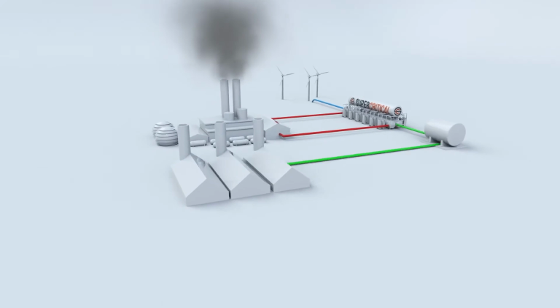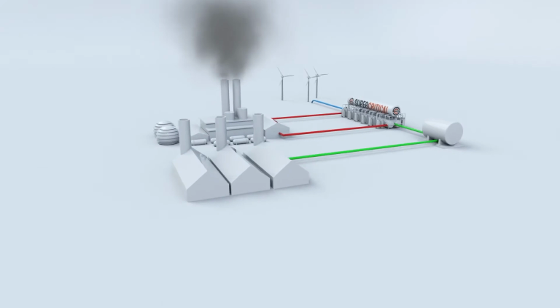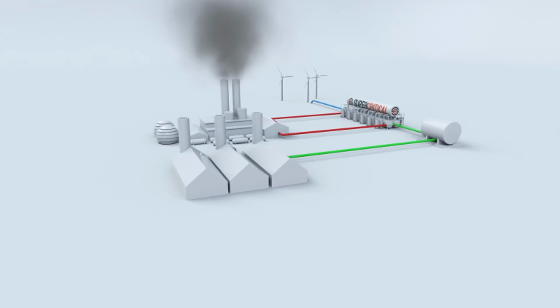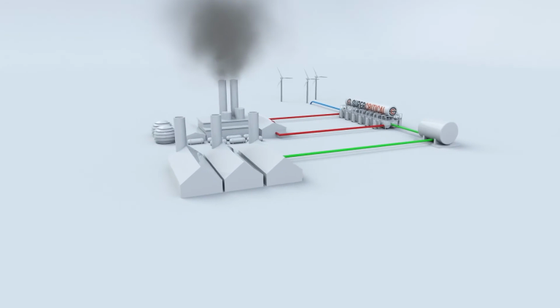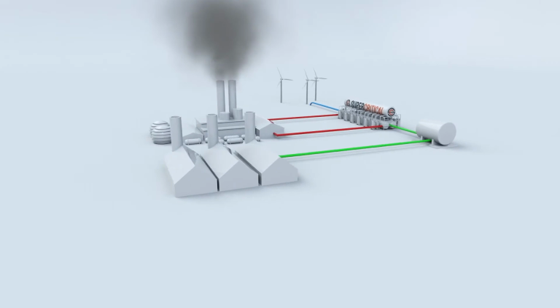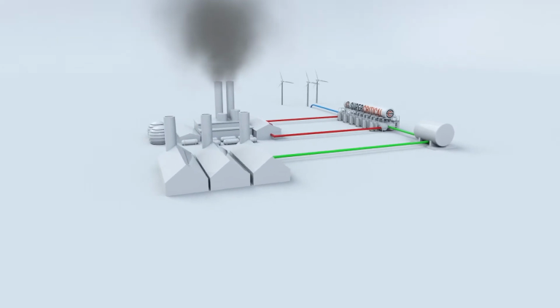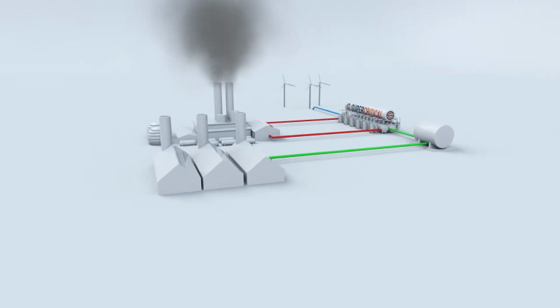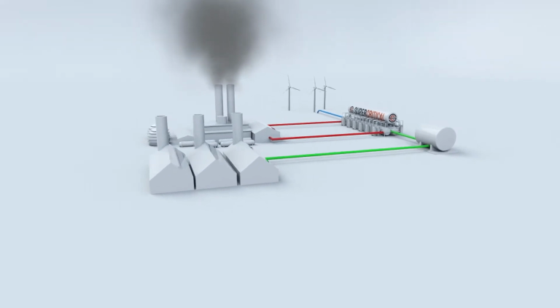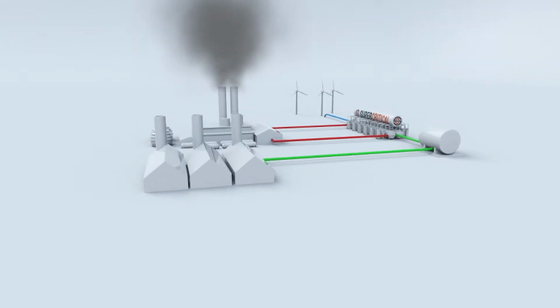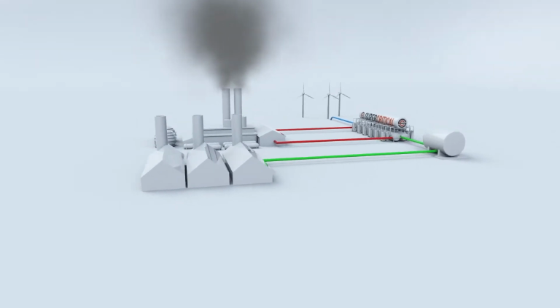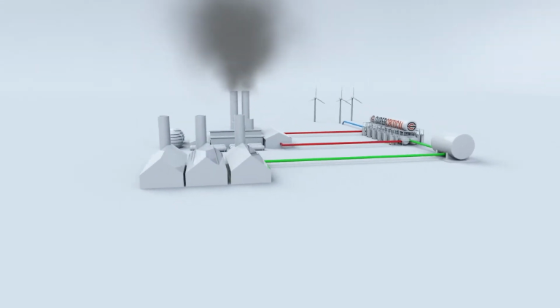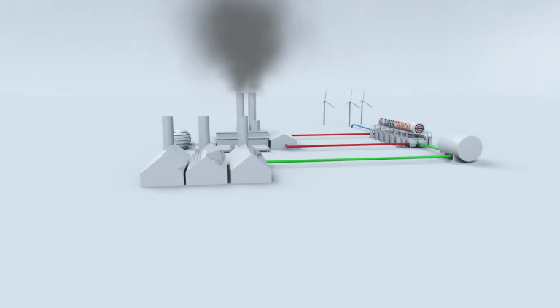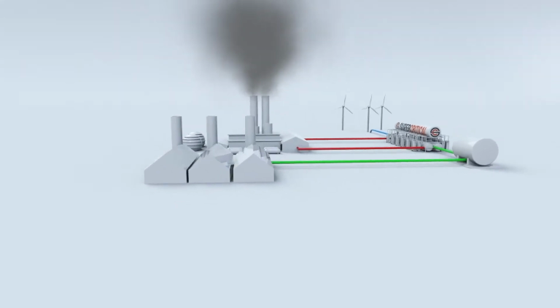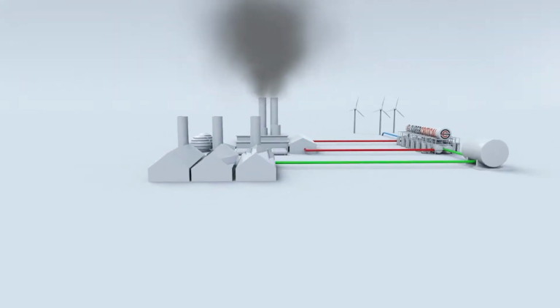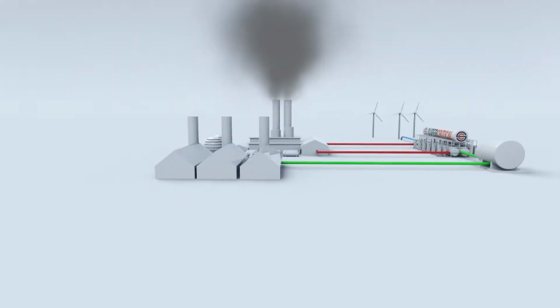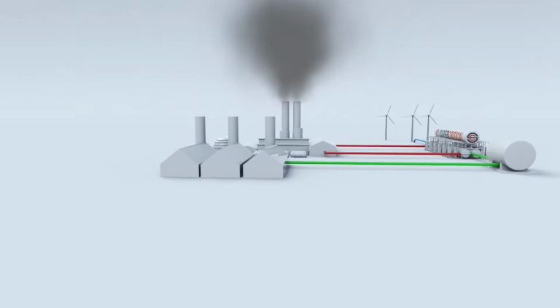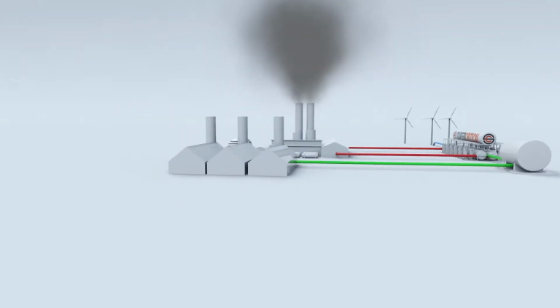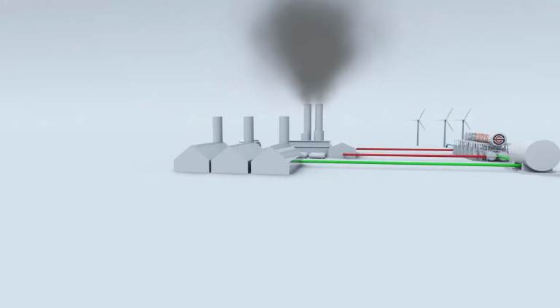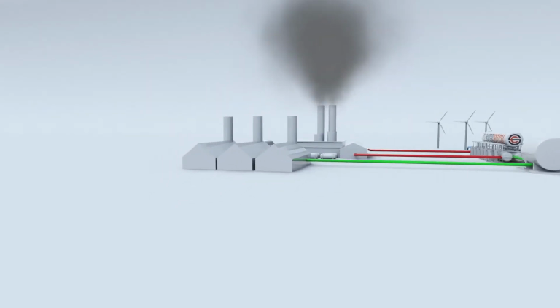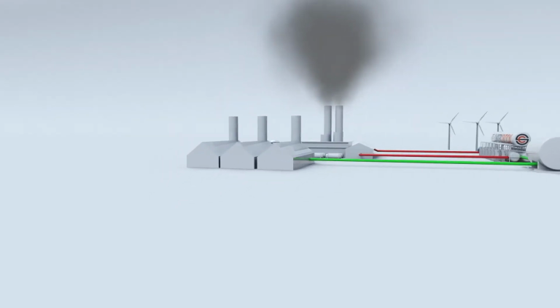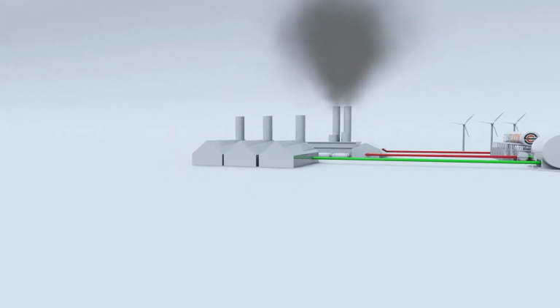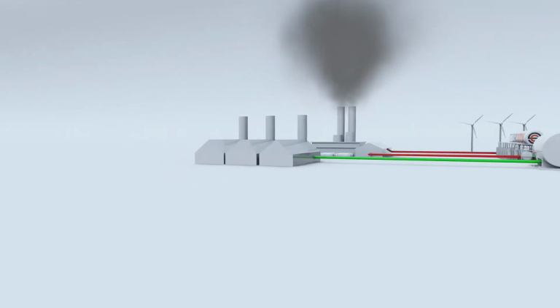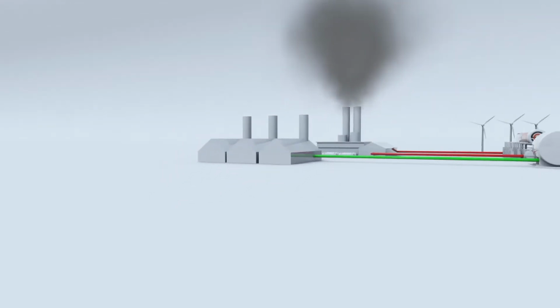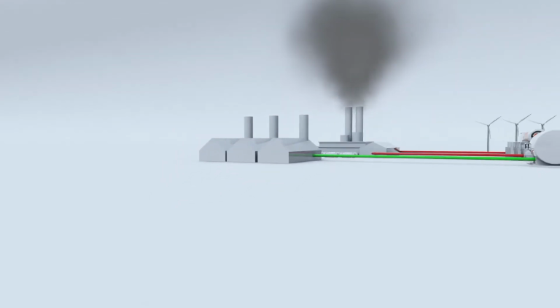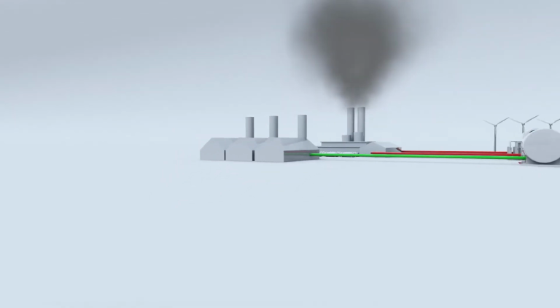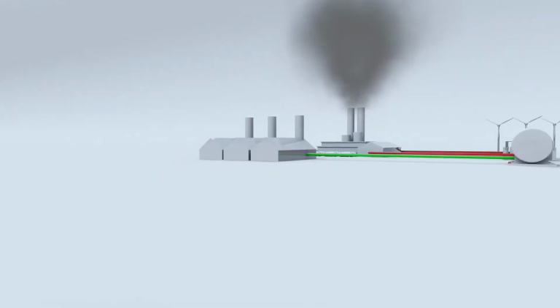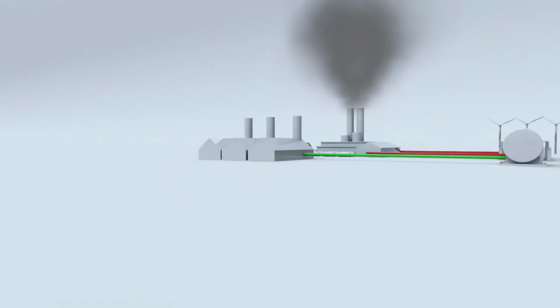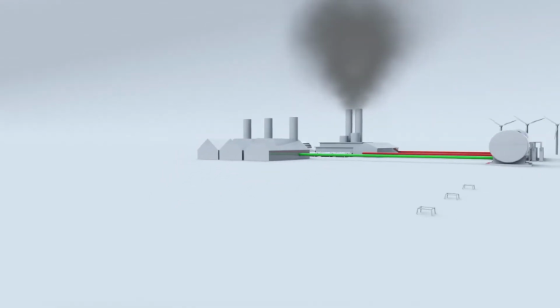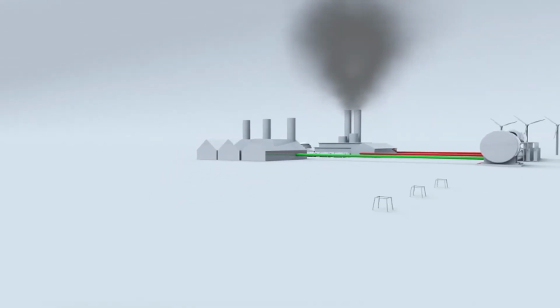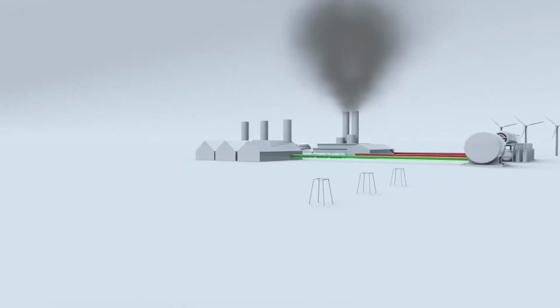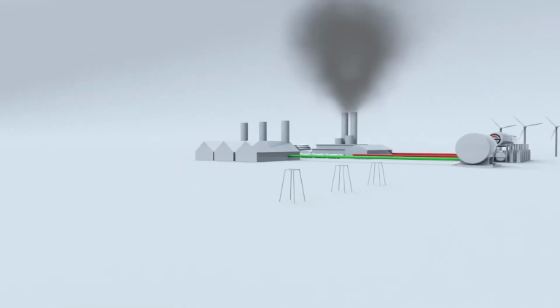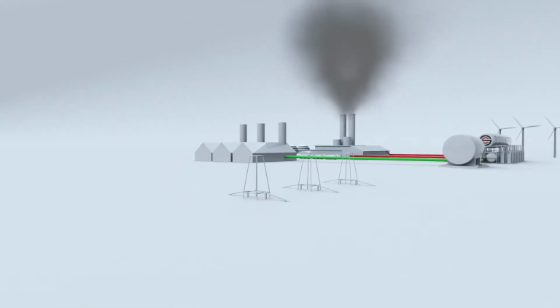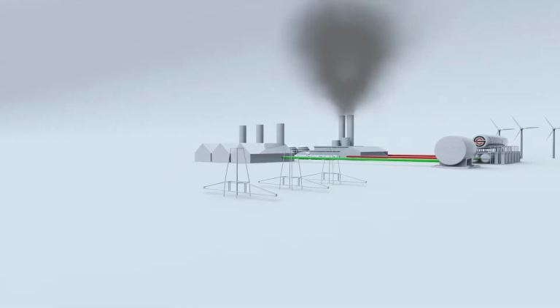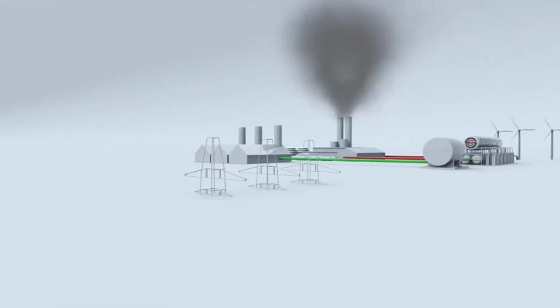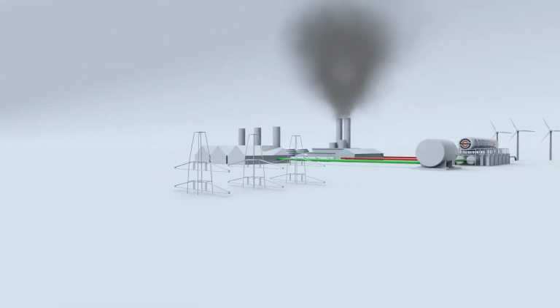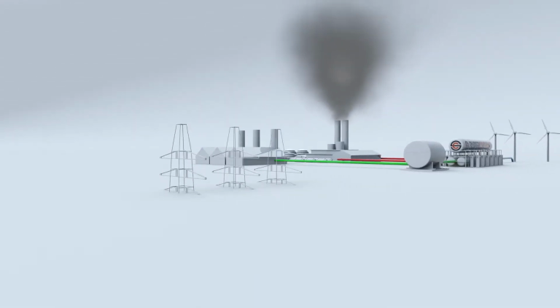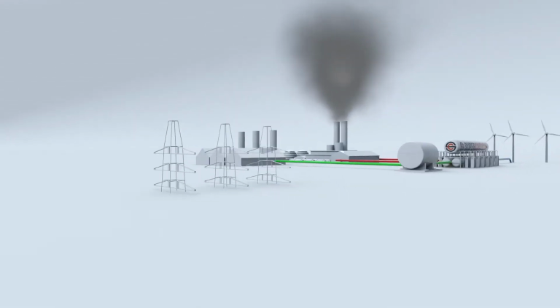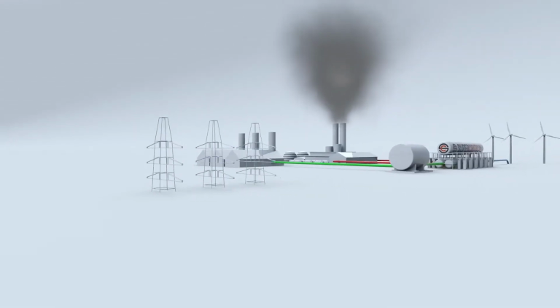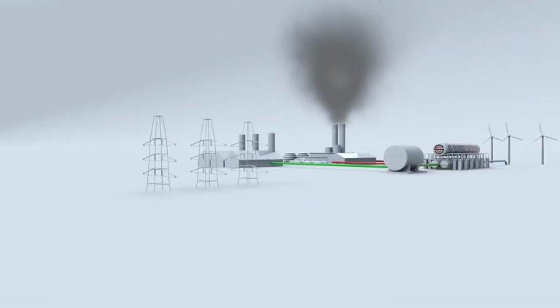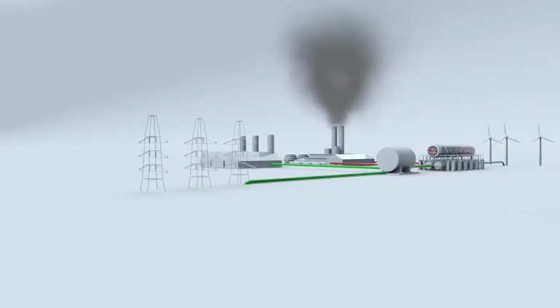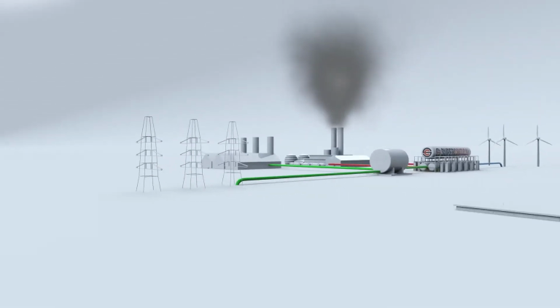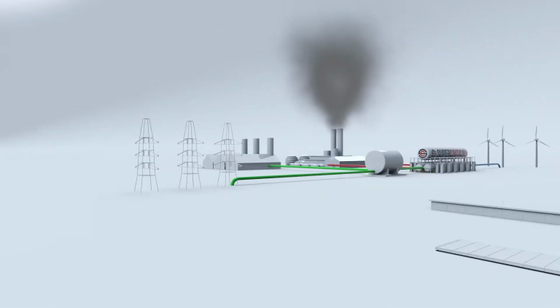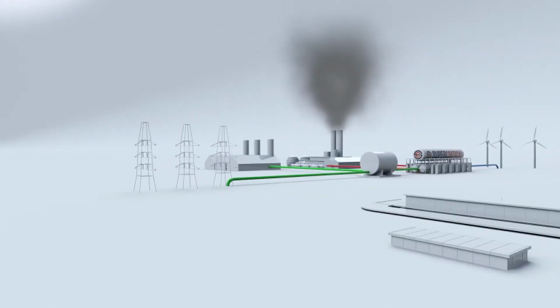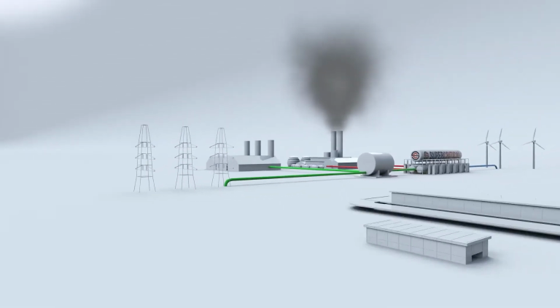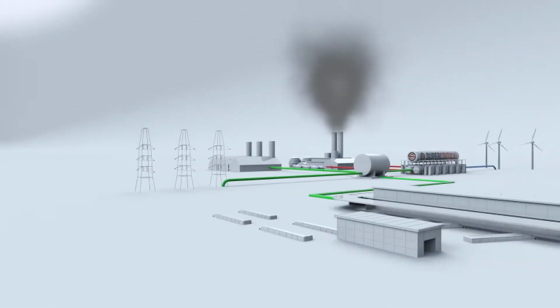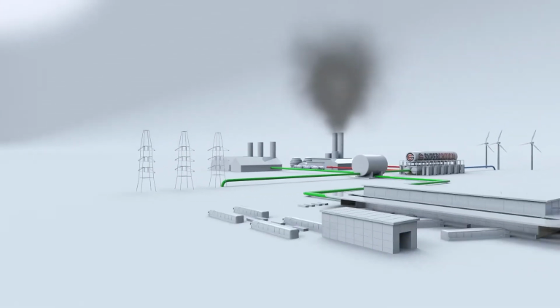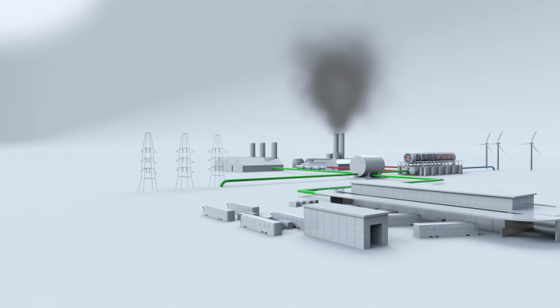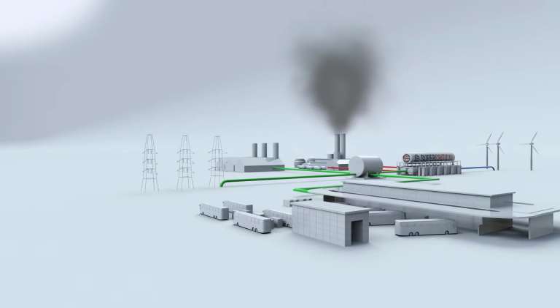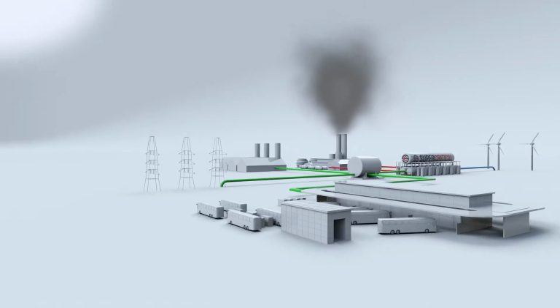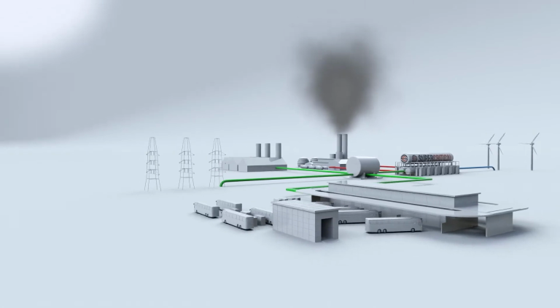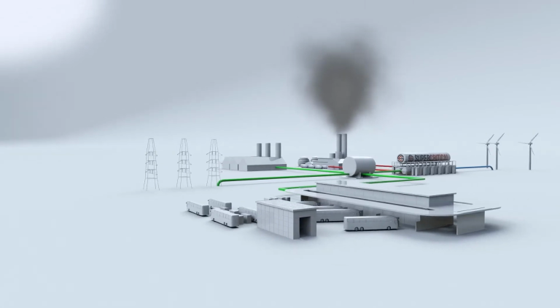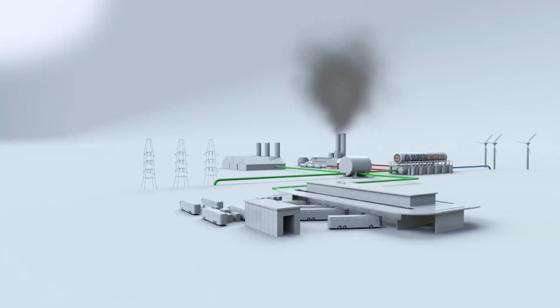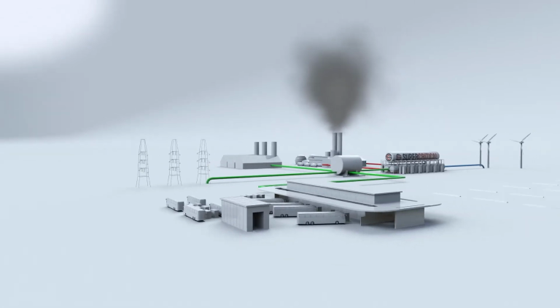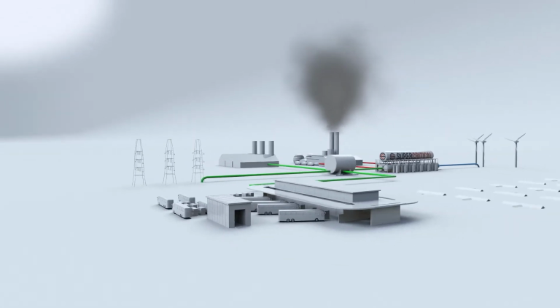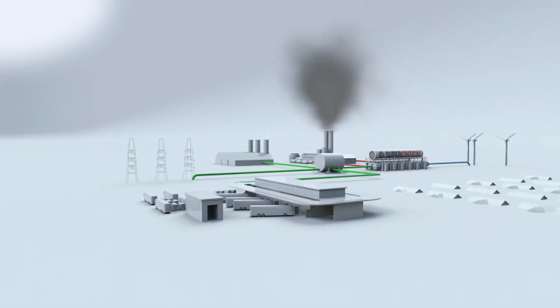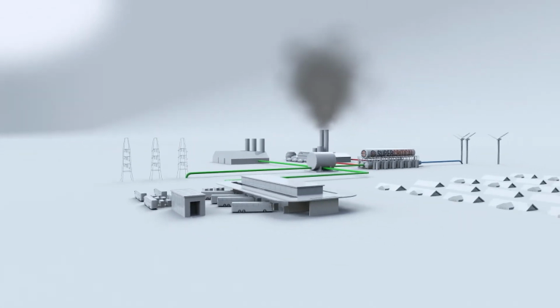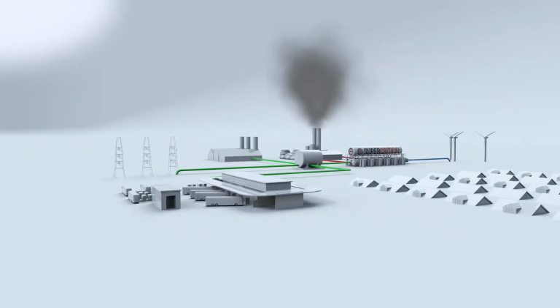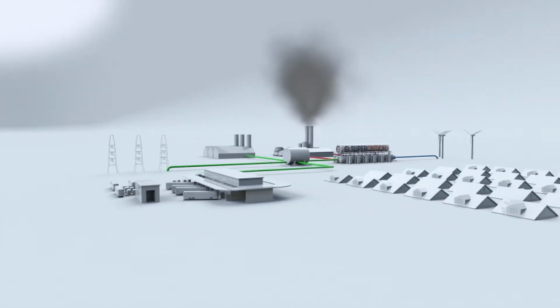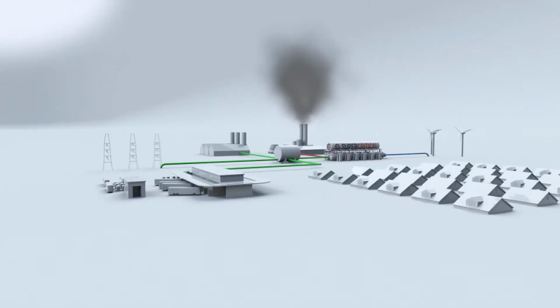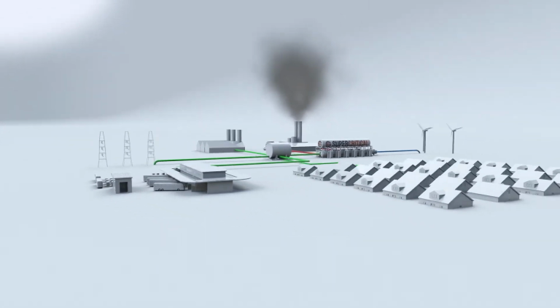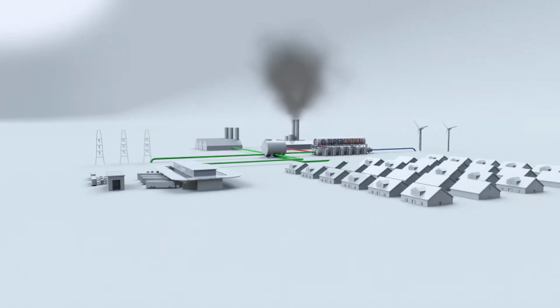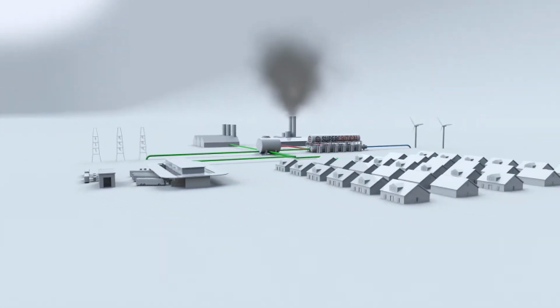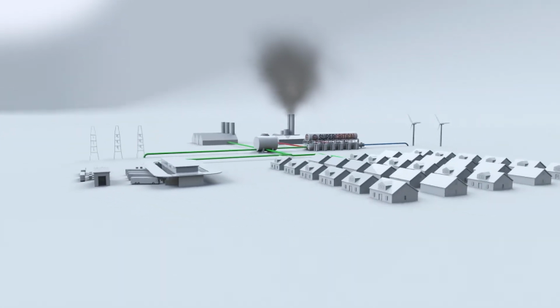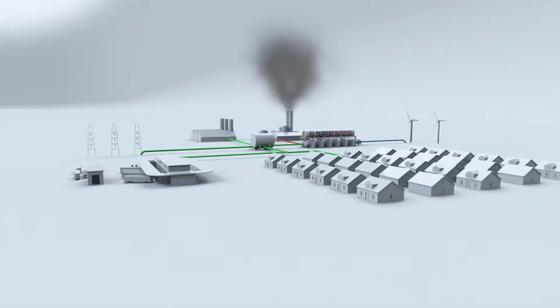Industrial customers, heavy transport, food and drink, and the power sector can all benefit.